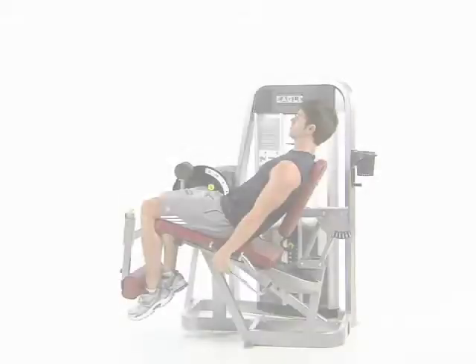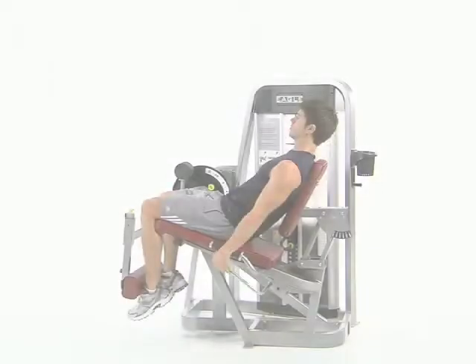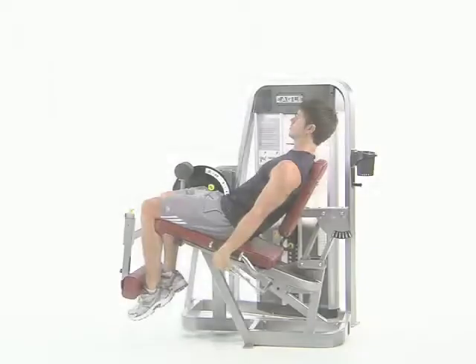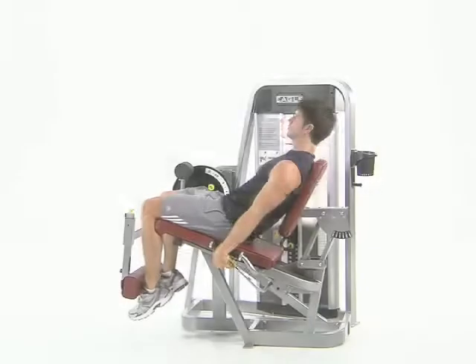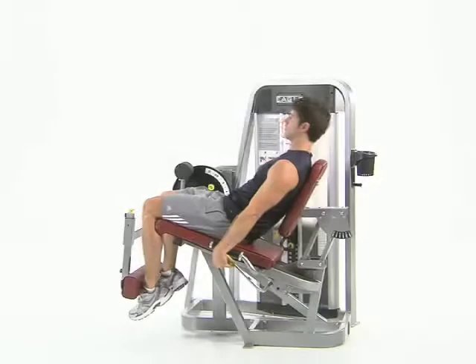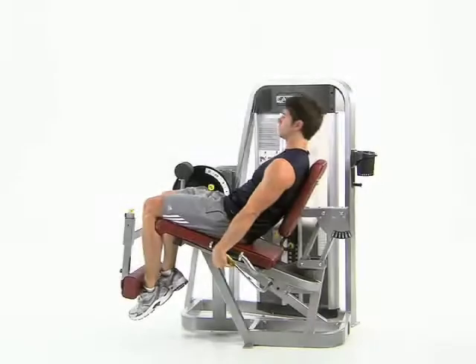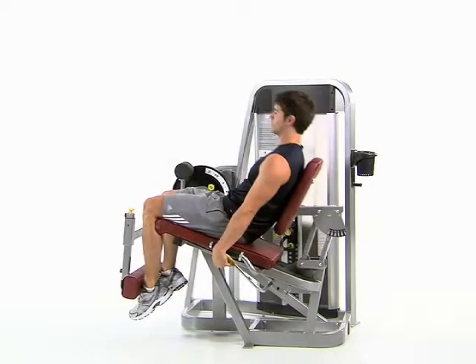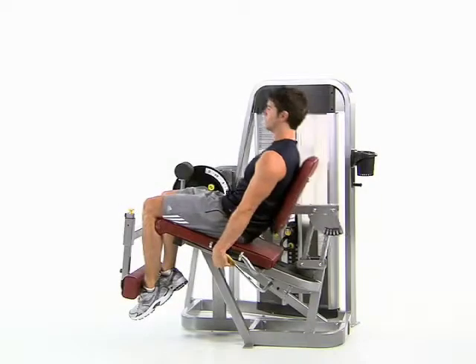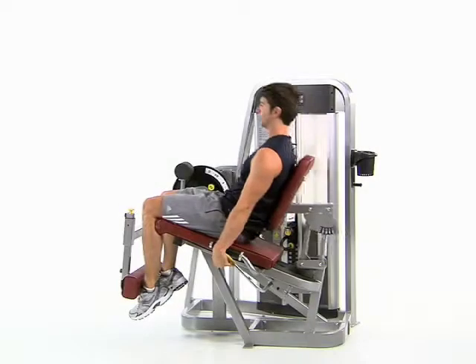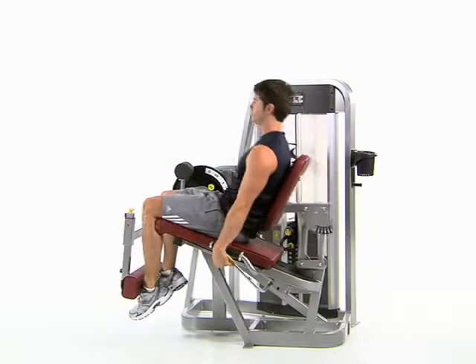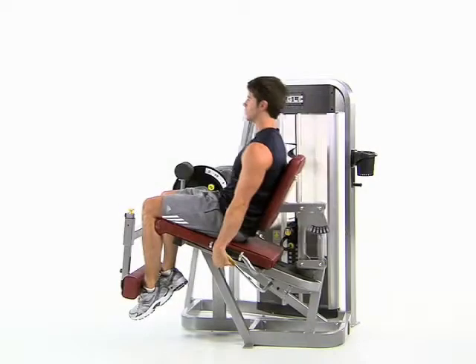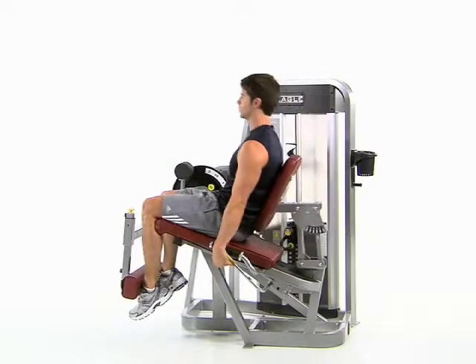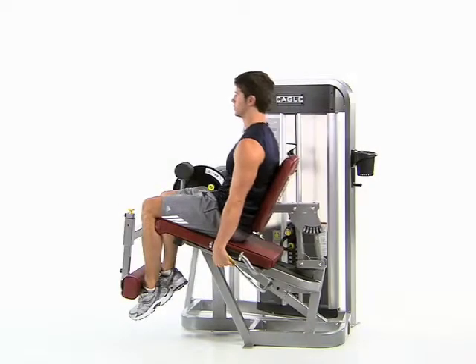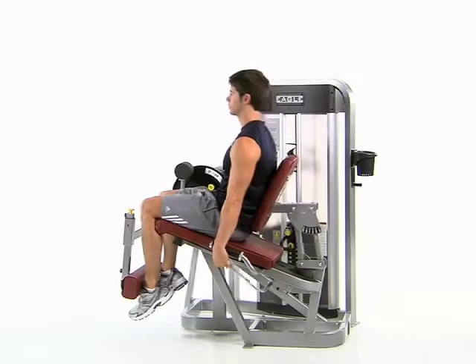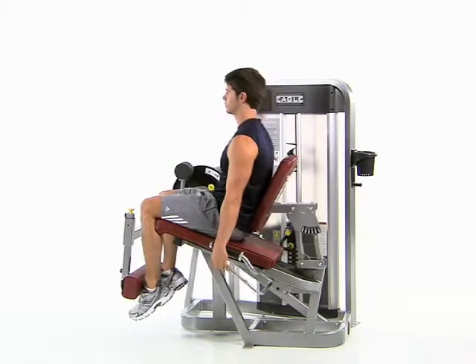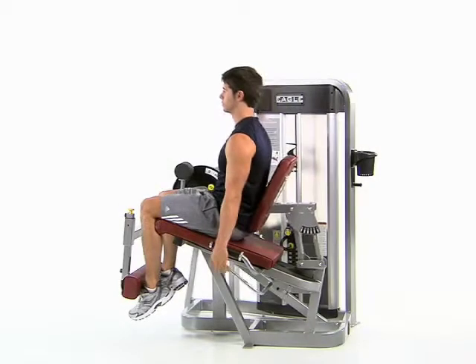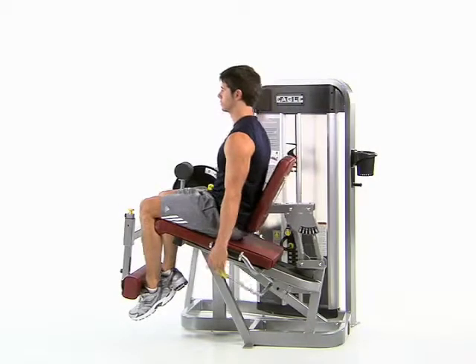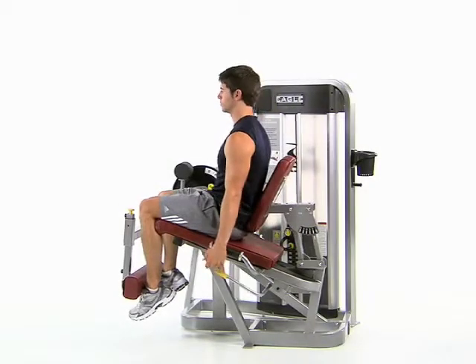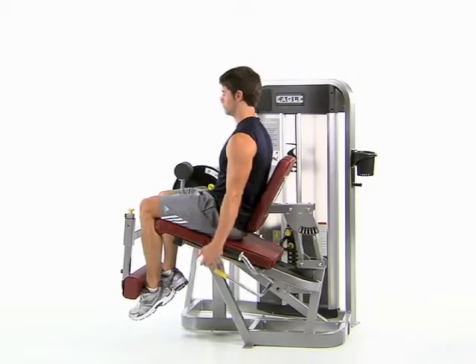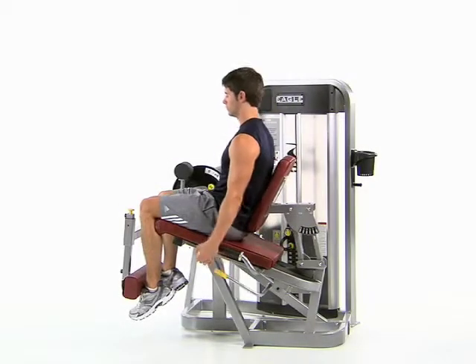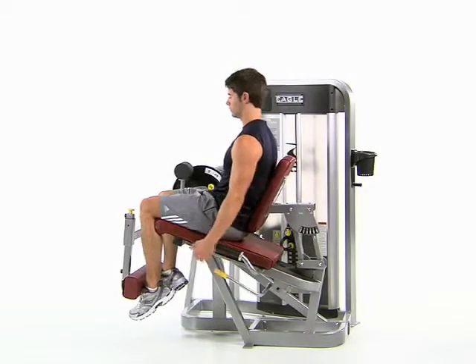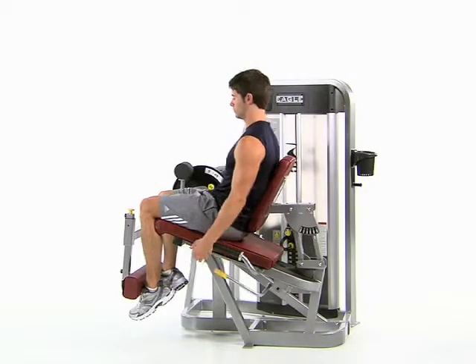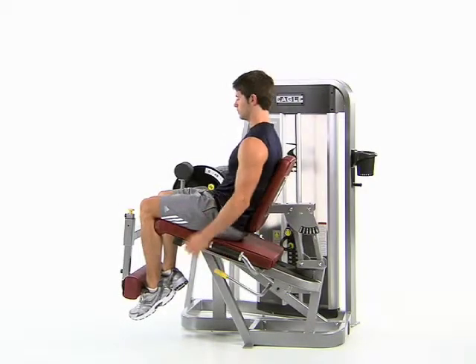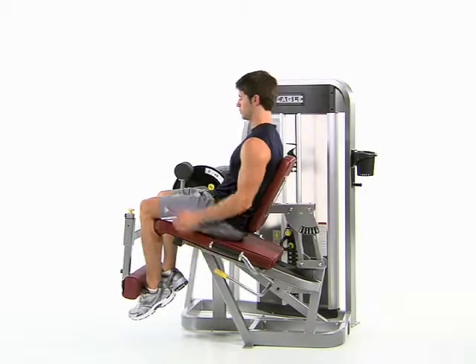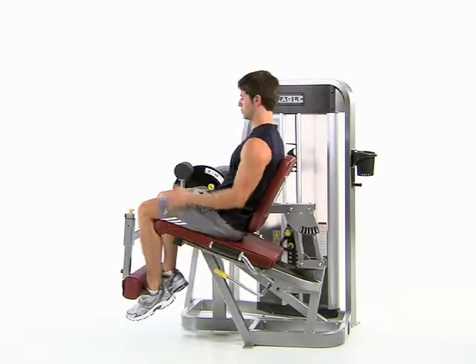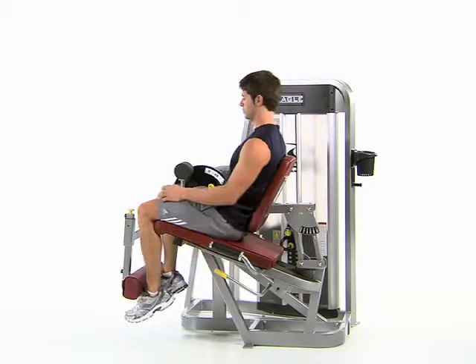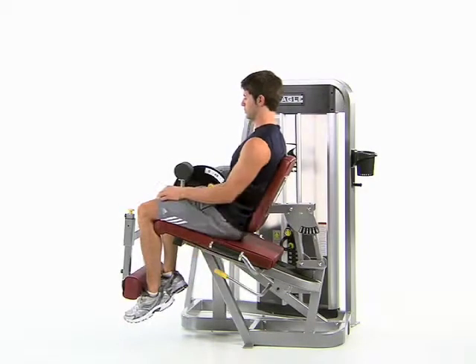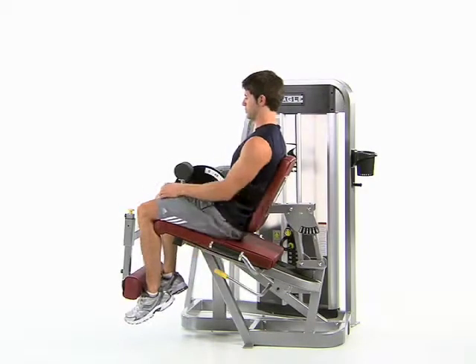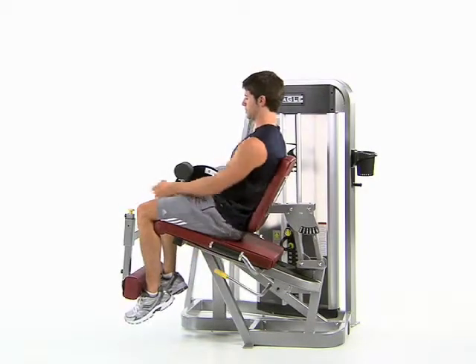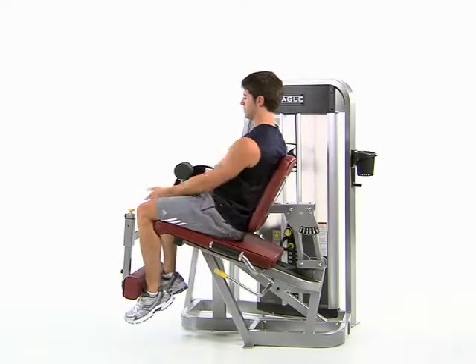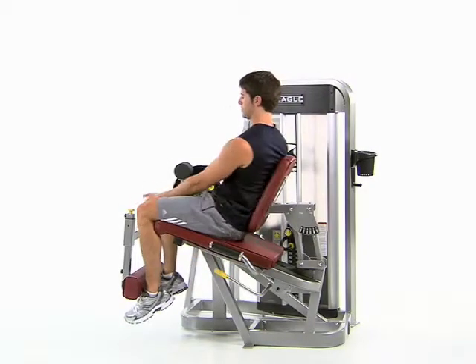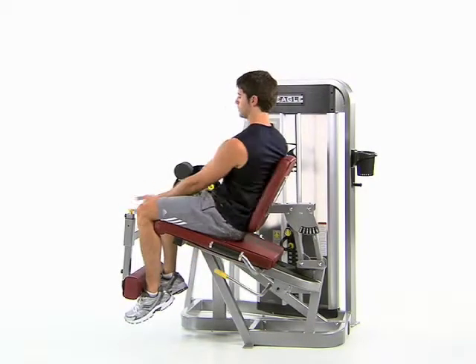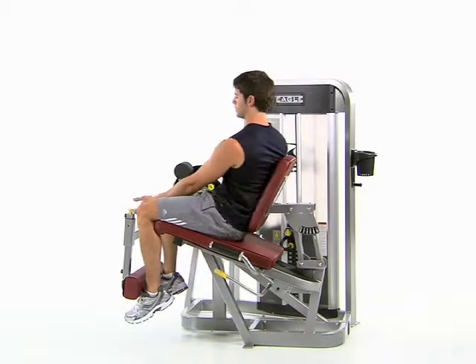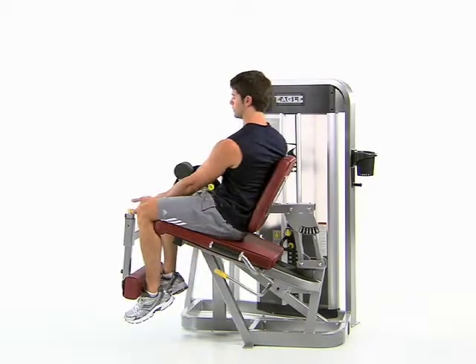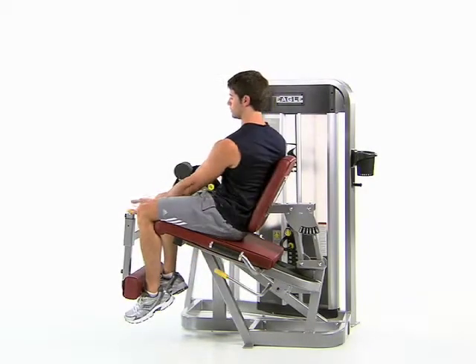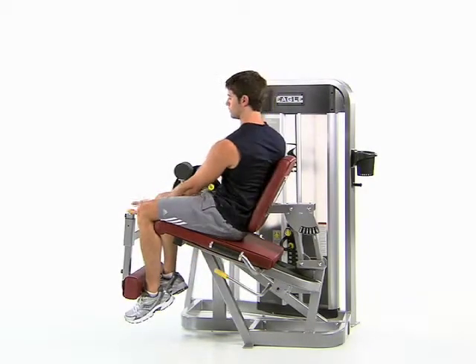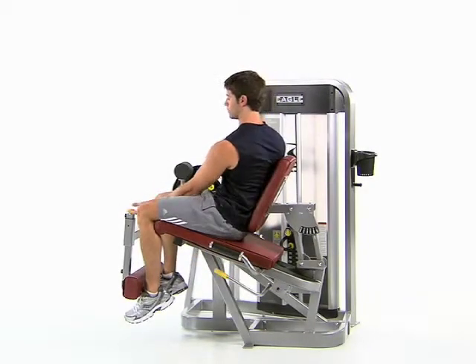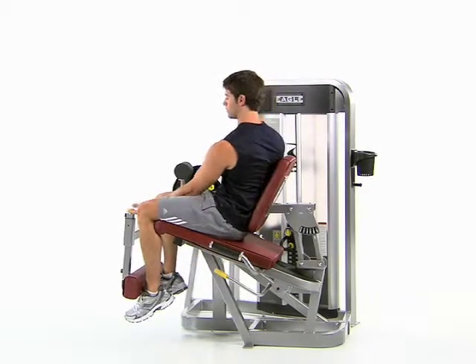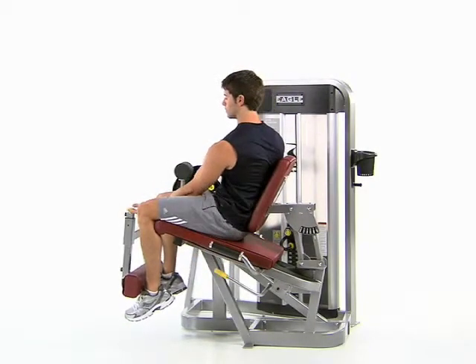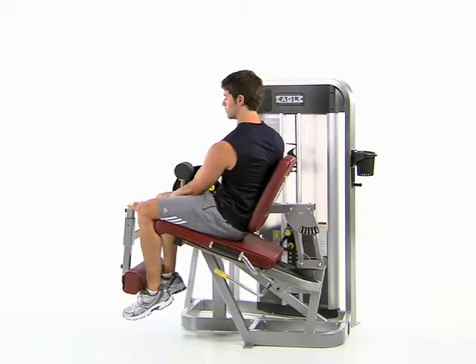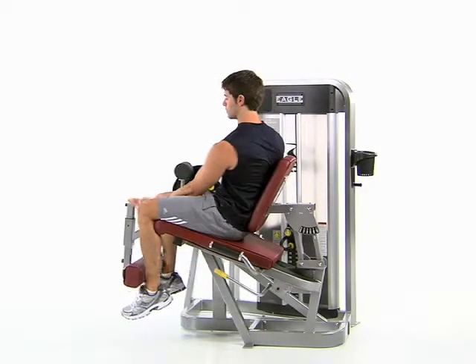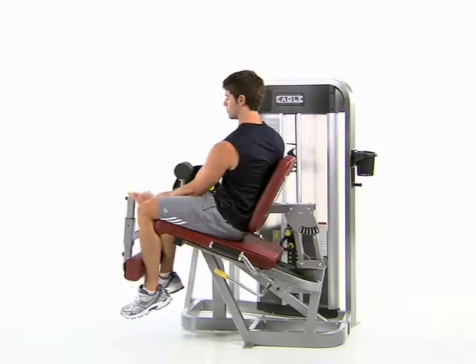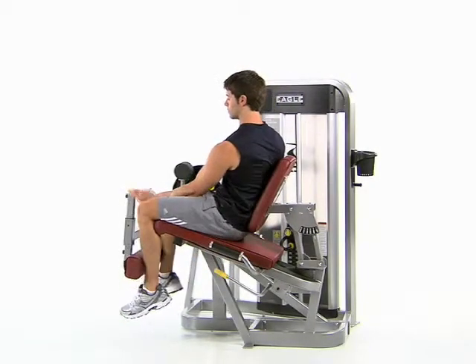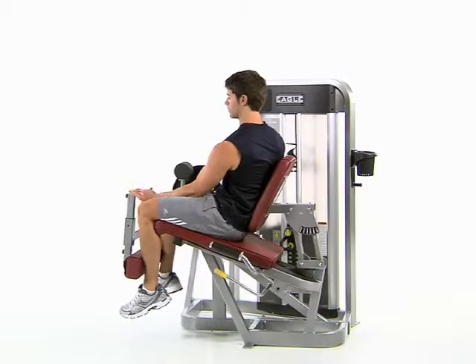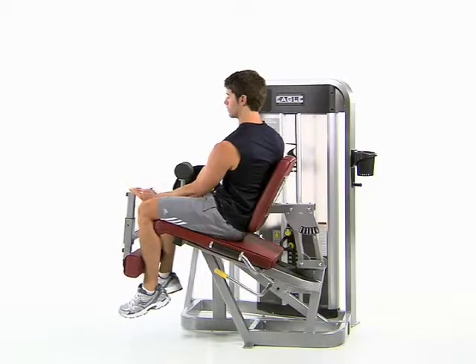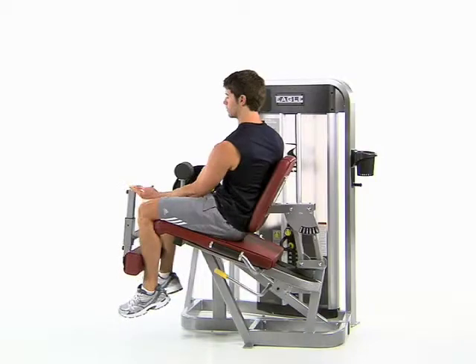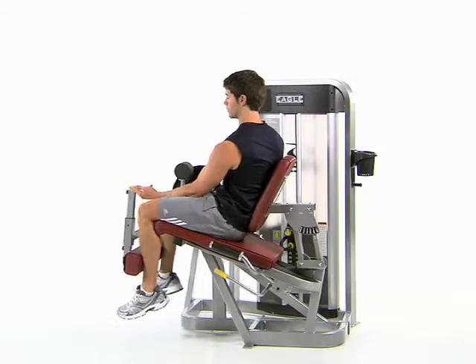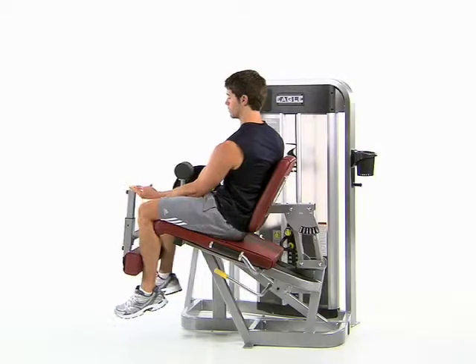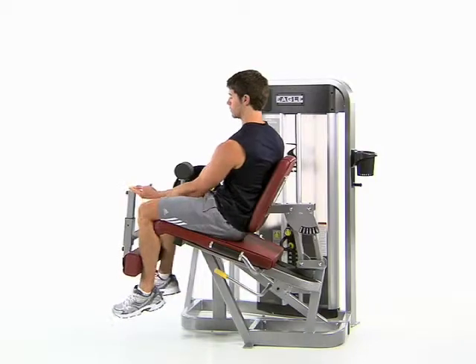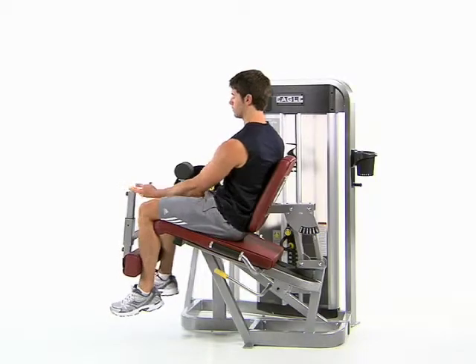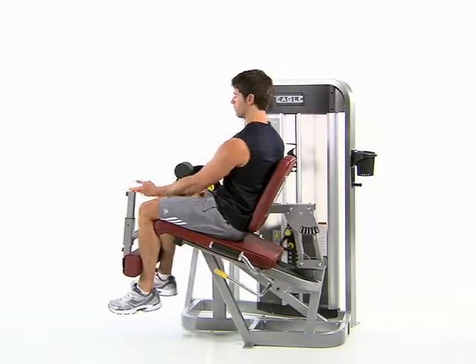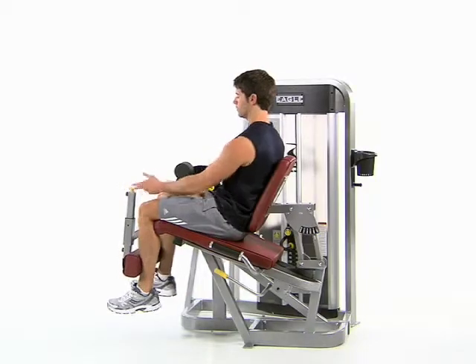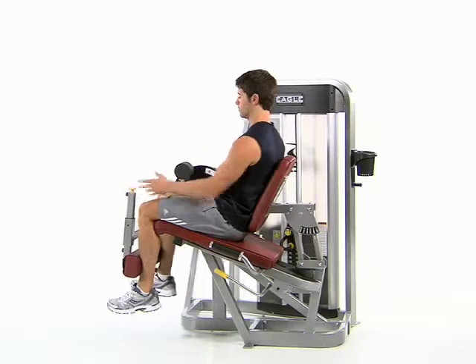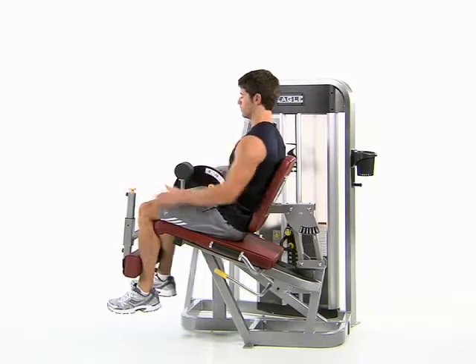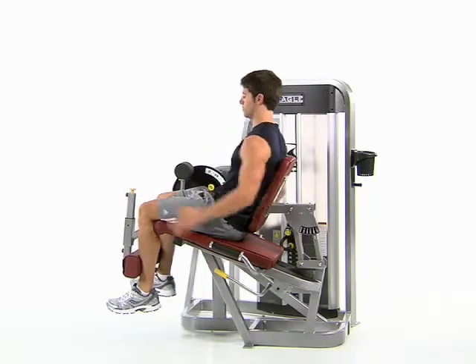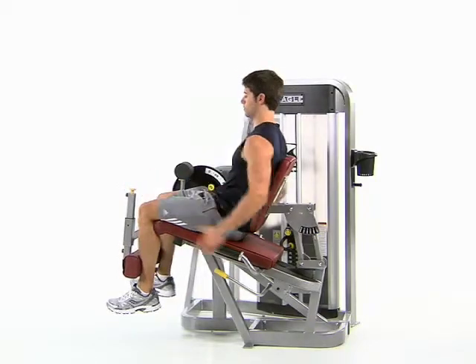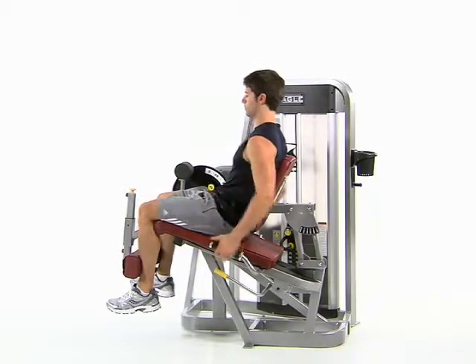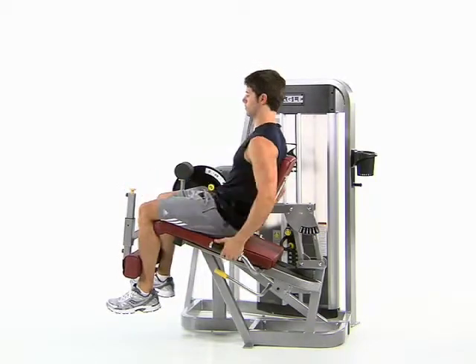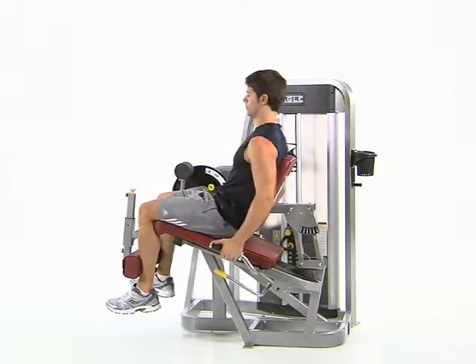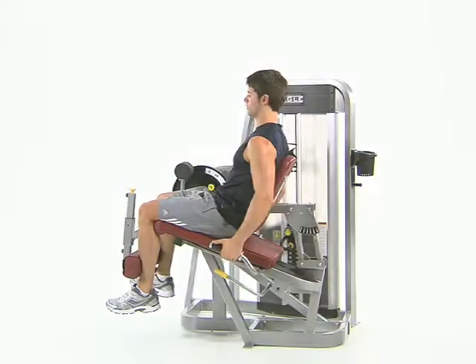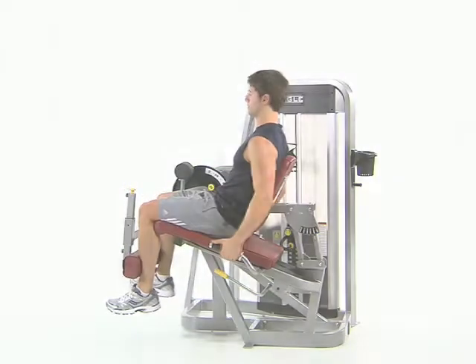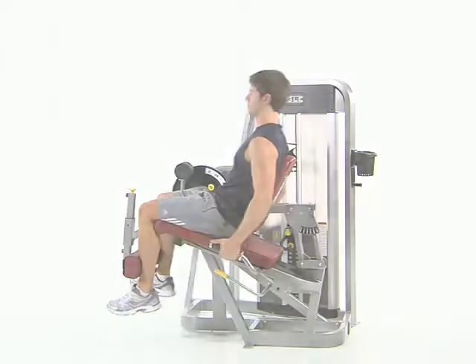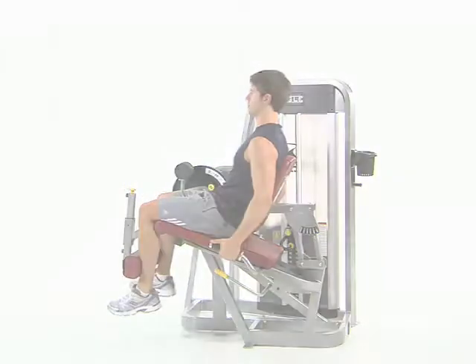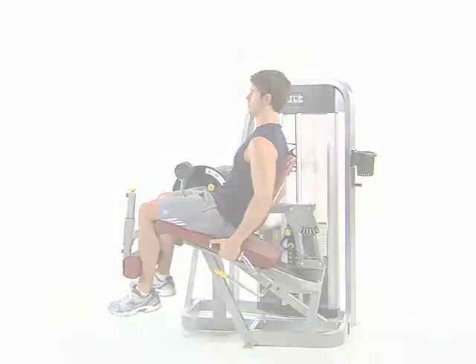While seated, lift up the back adjustment handle to move the seat, then pull up the shin pad adjustment knob to move the pad.